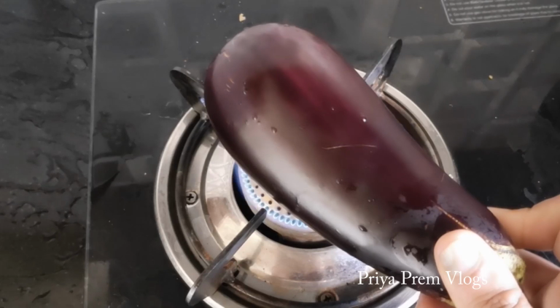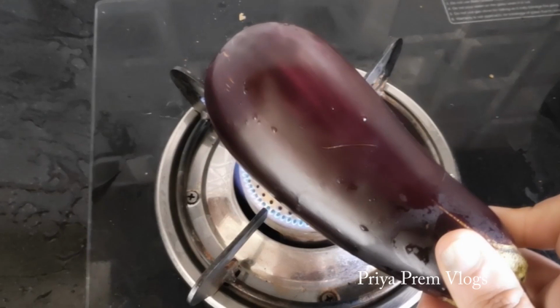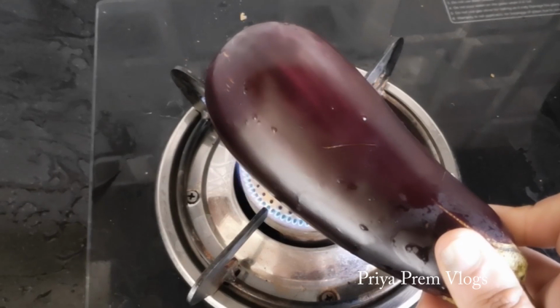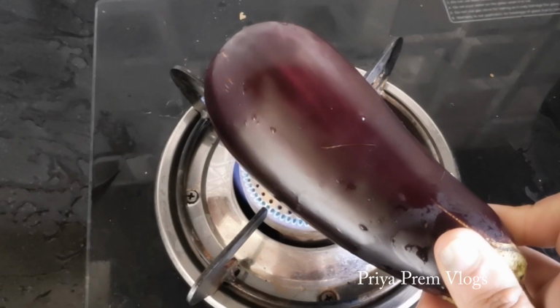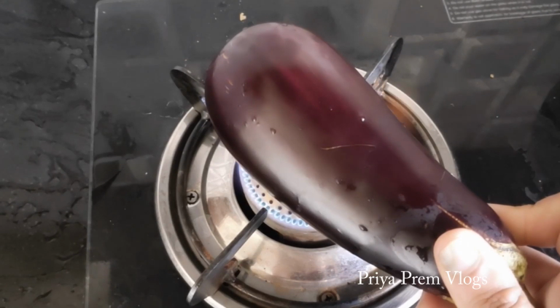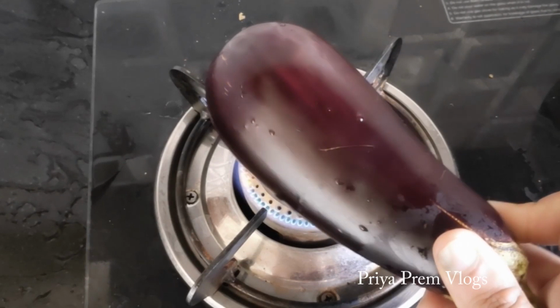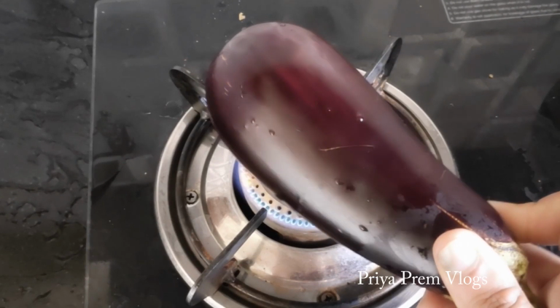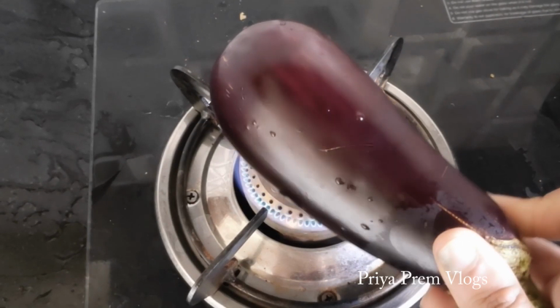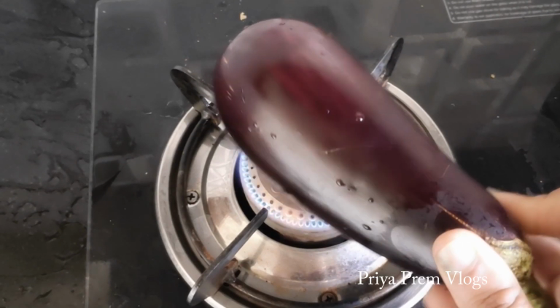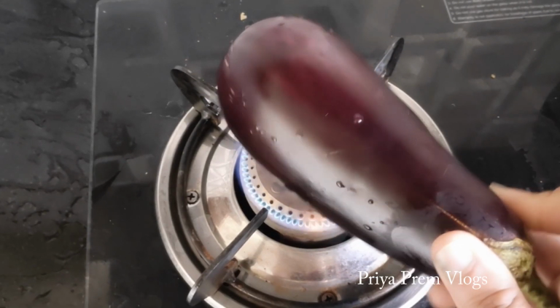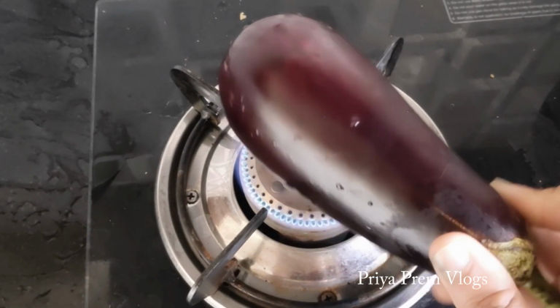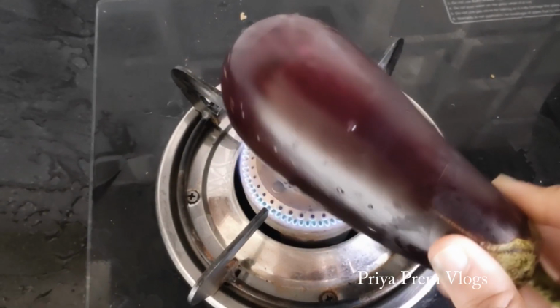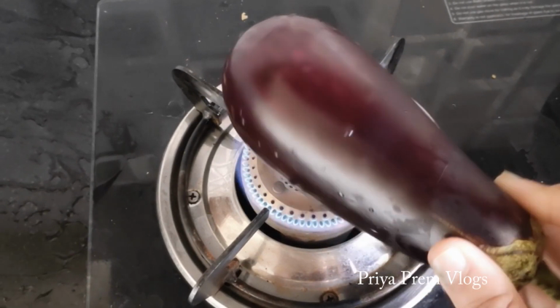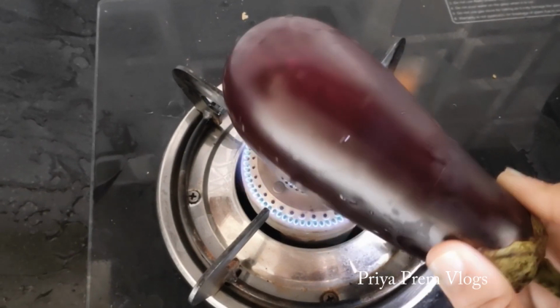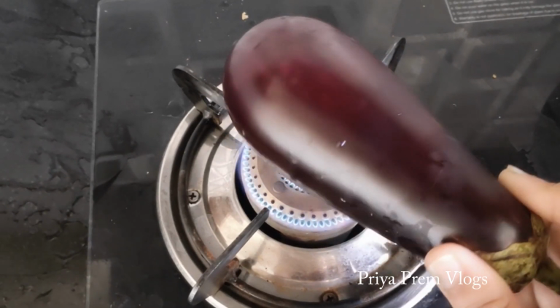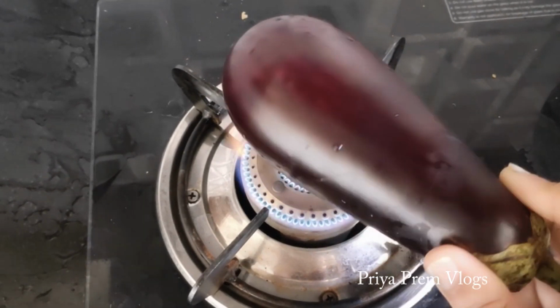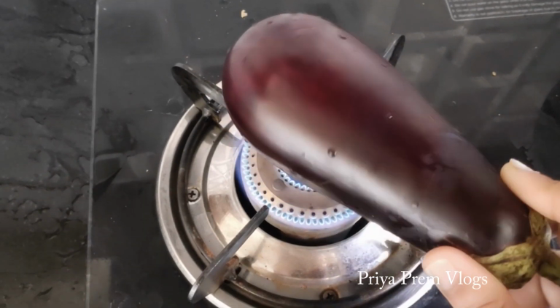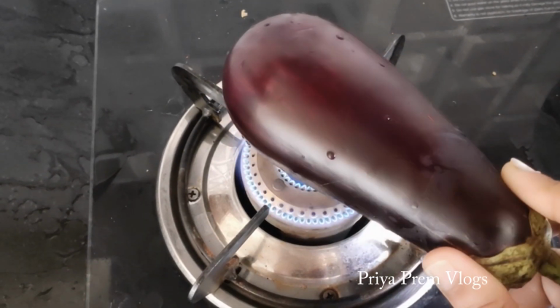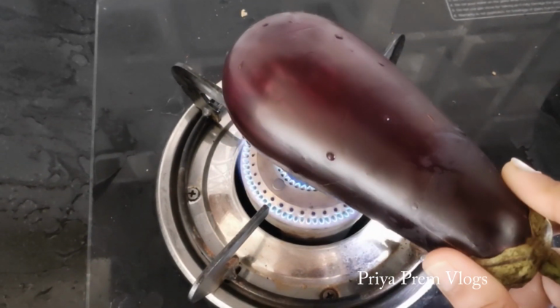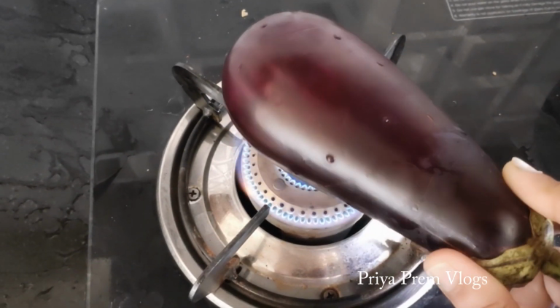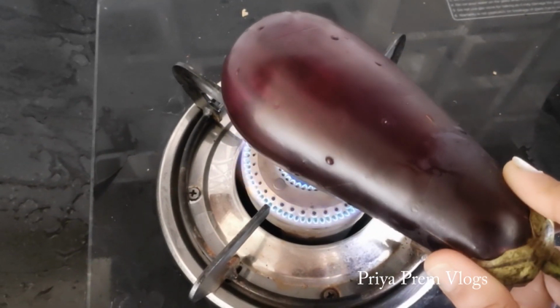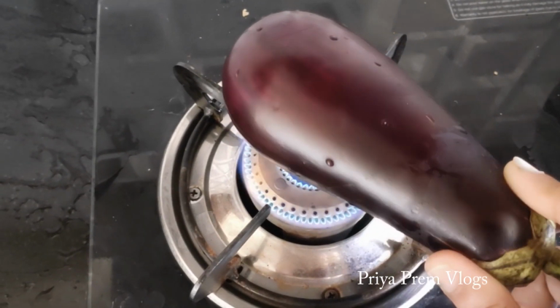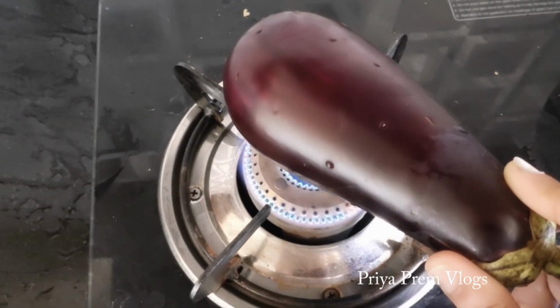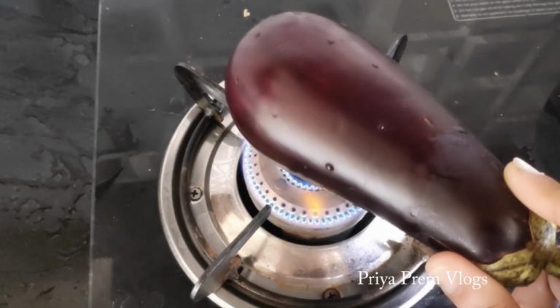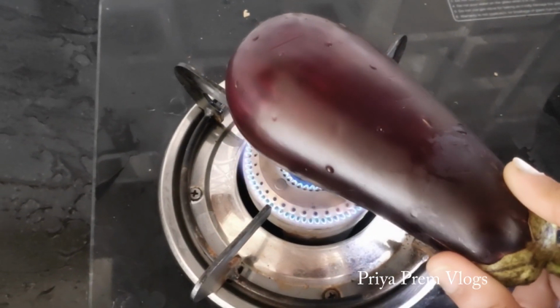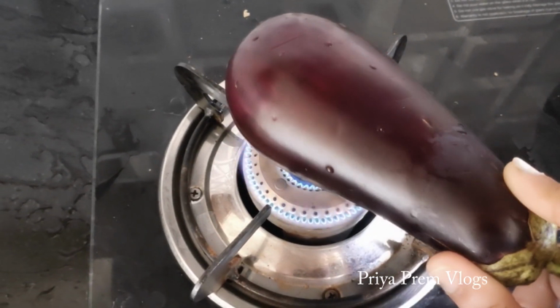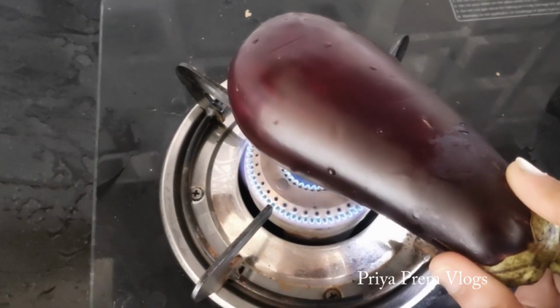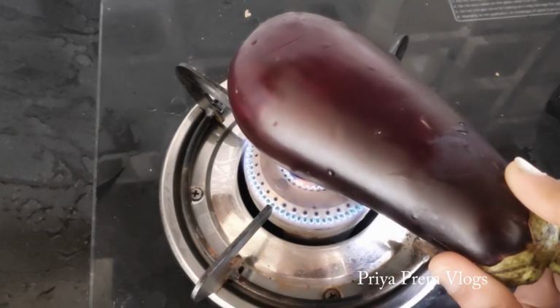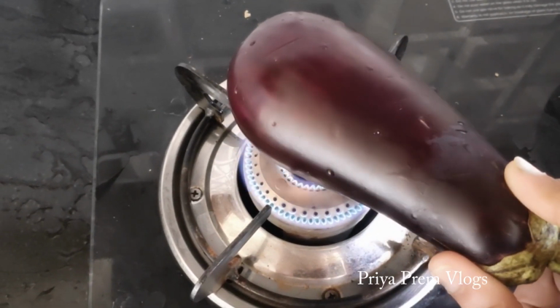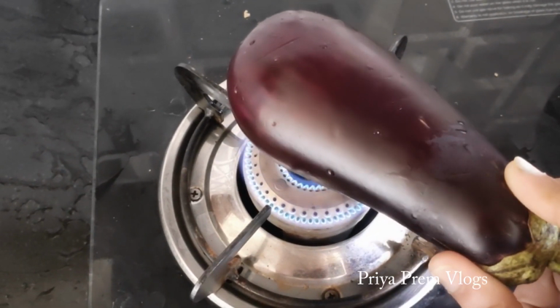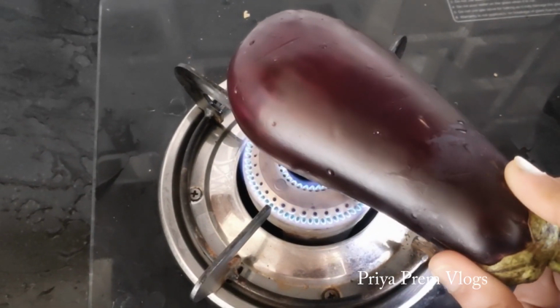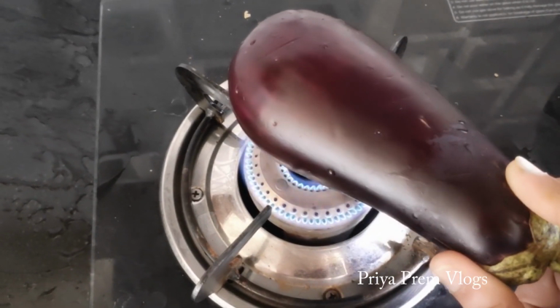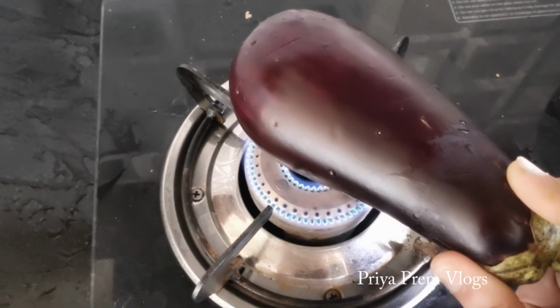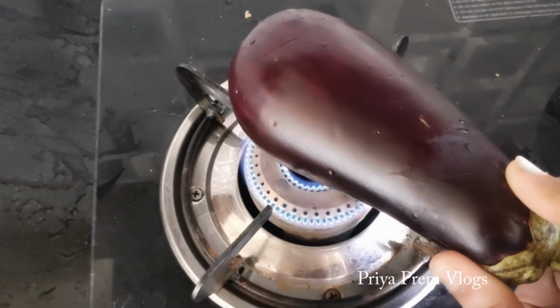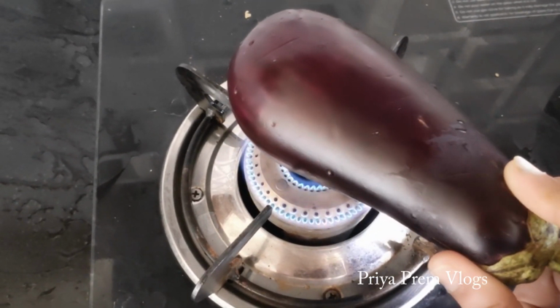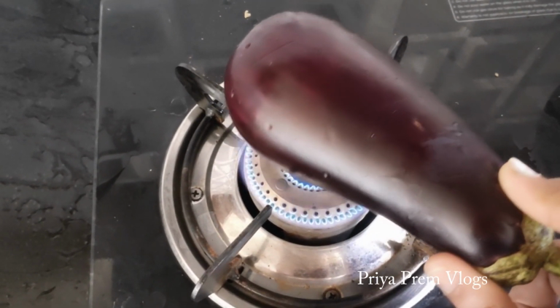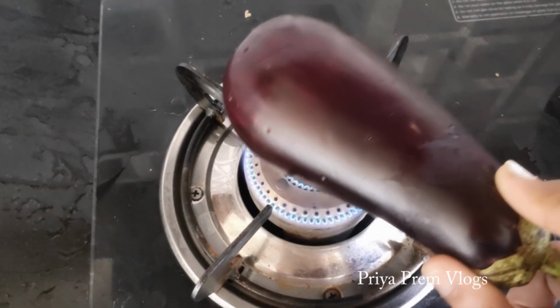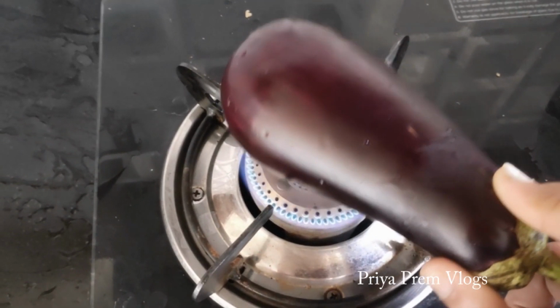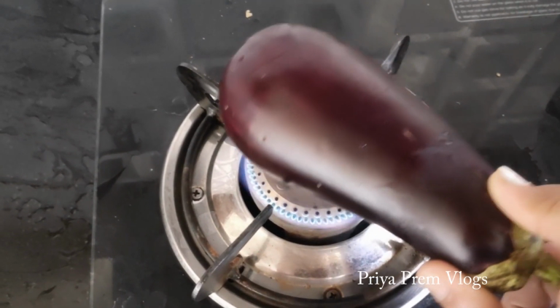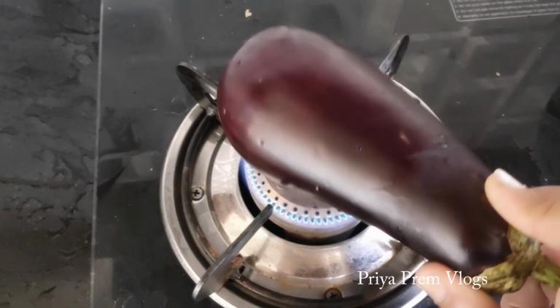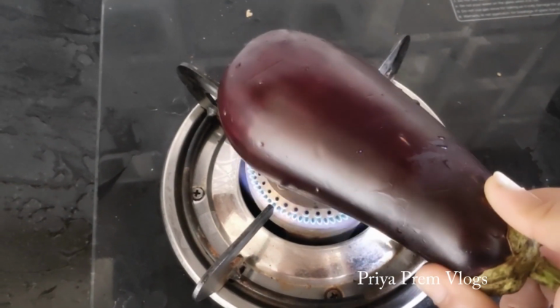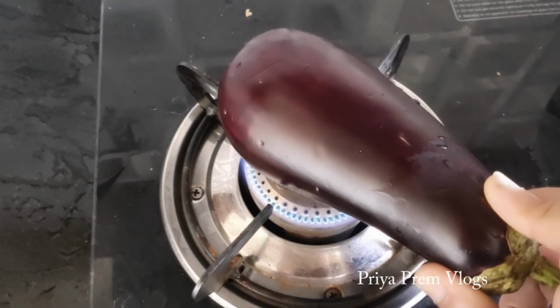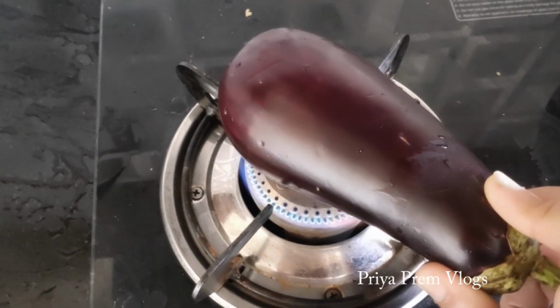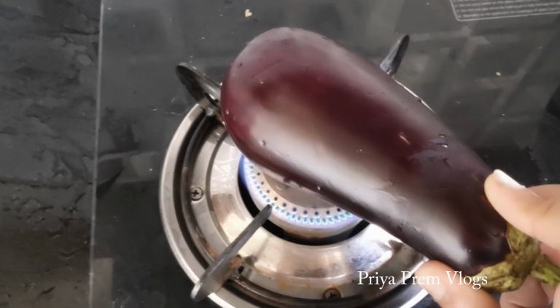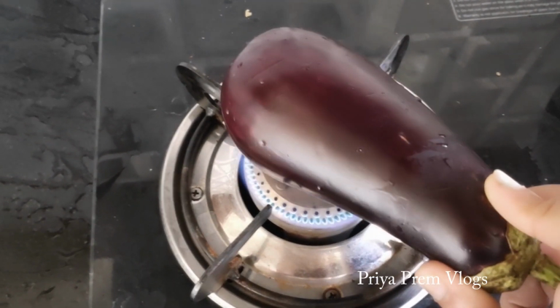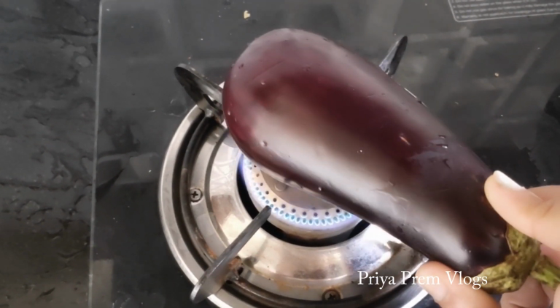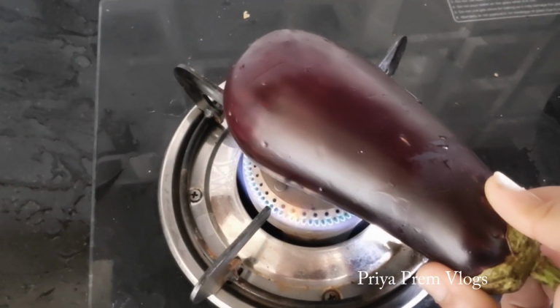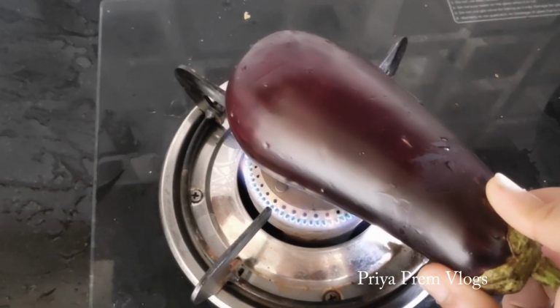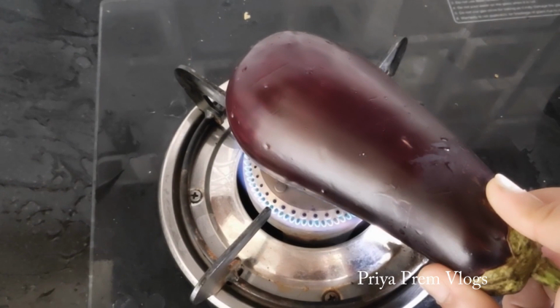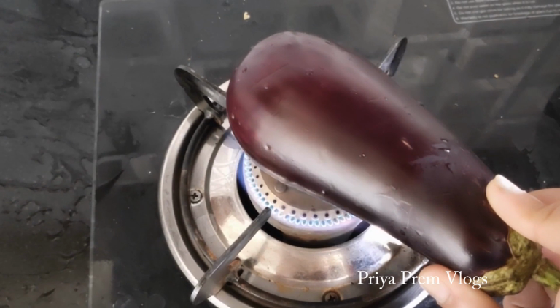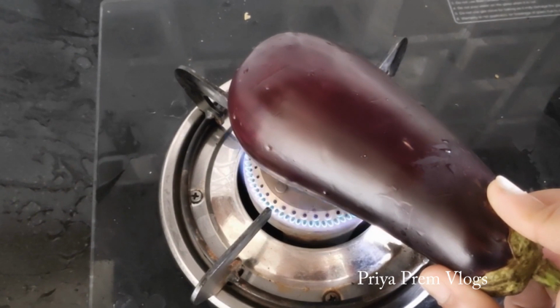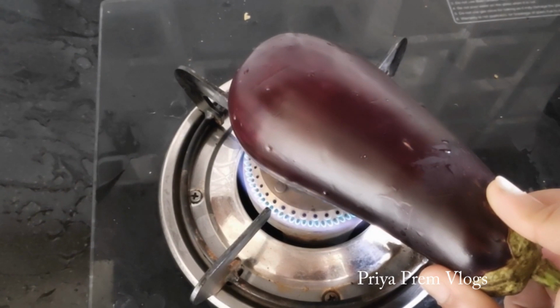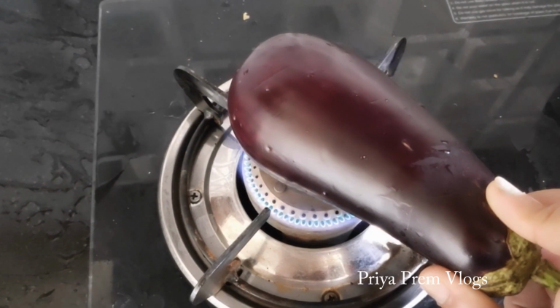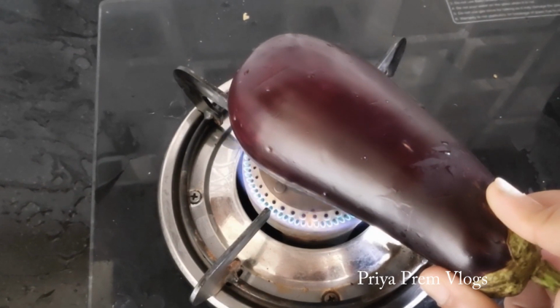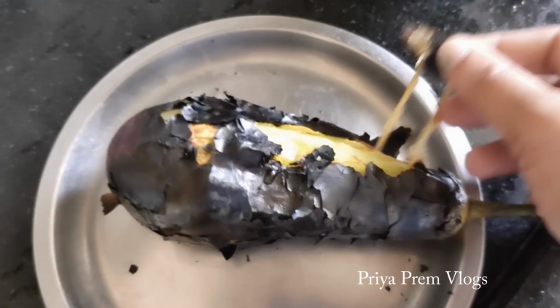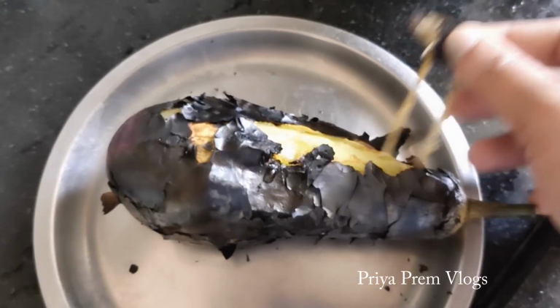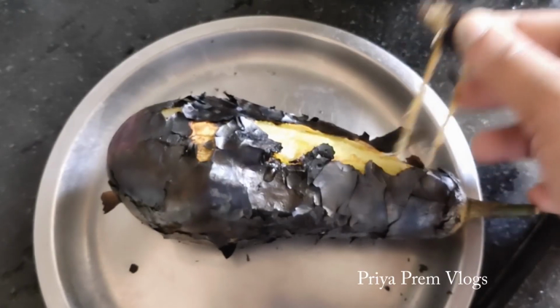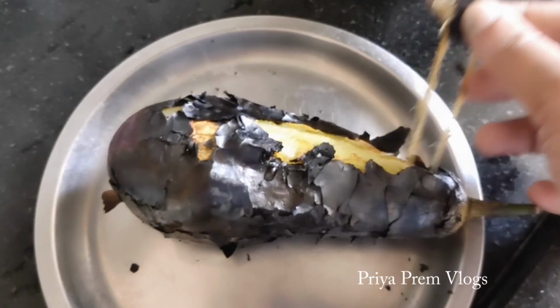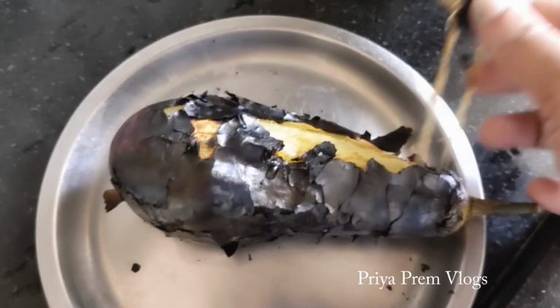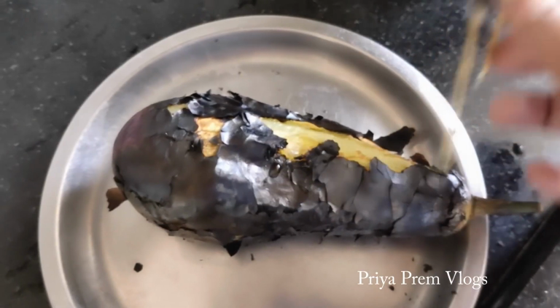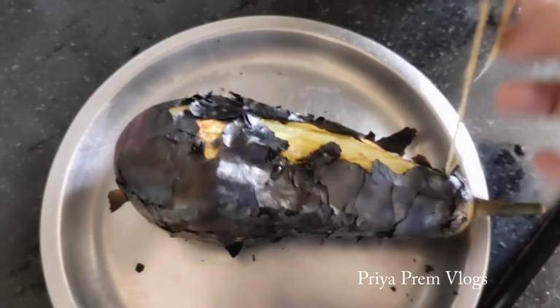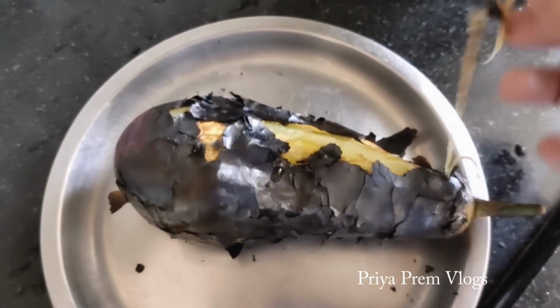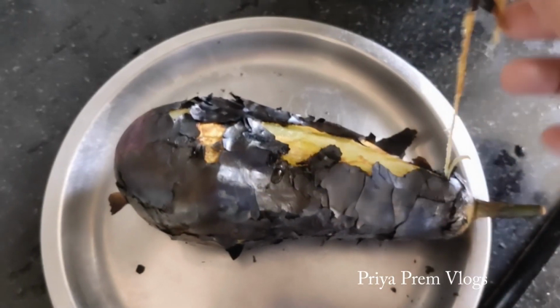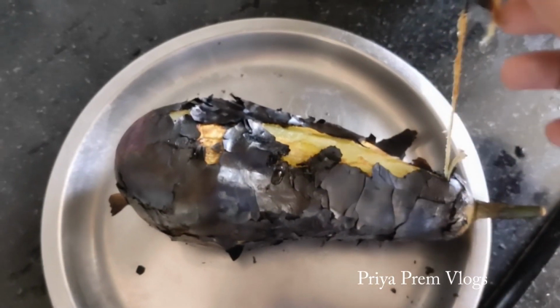Hello everyone. Welcome to my channel. I am Meku. I am going to make a very easy recipe for you.